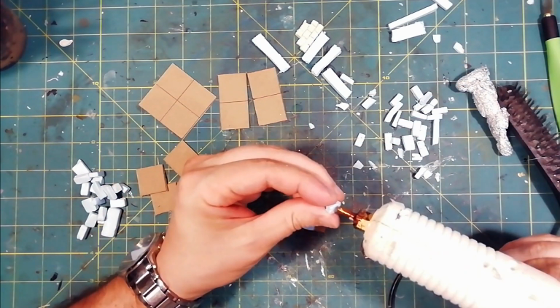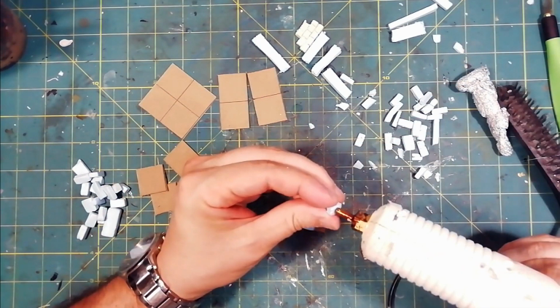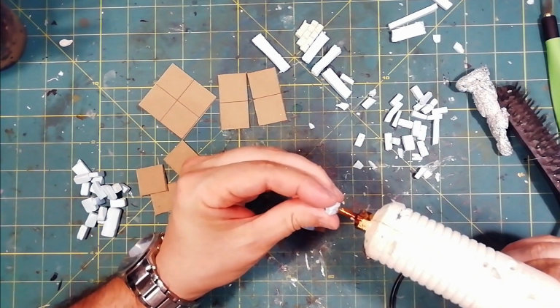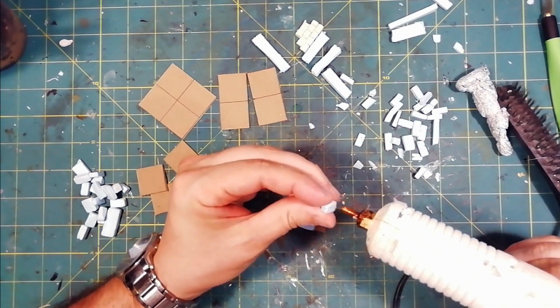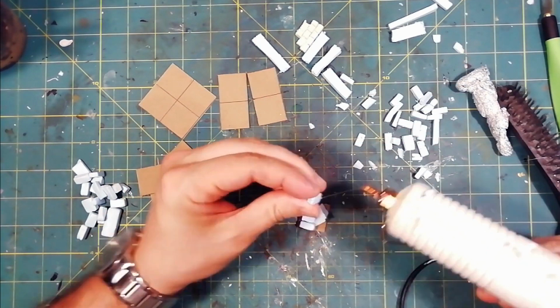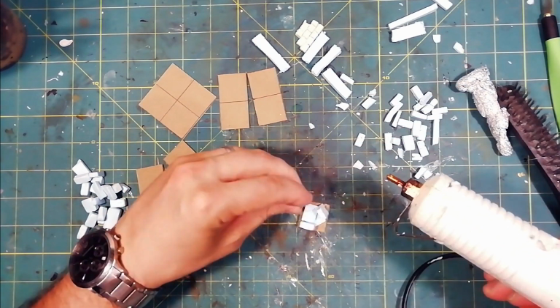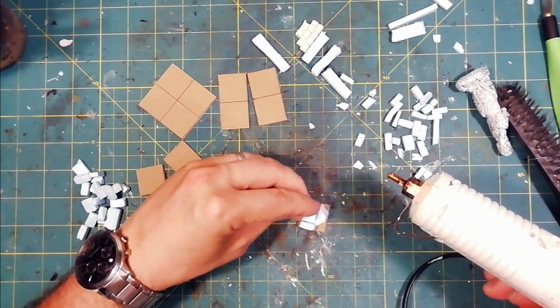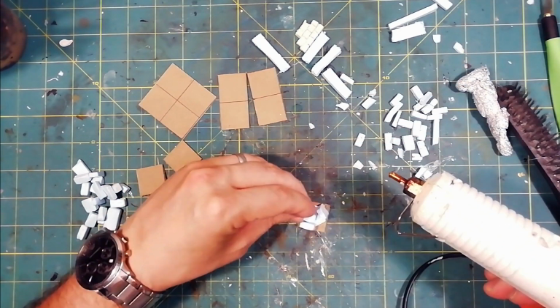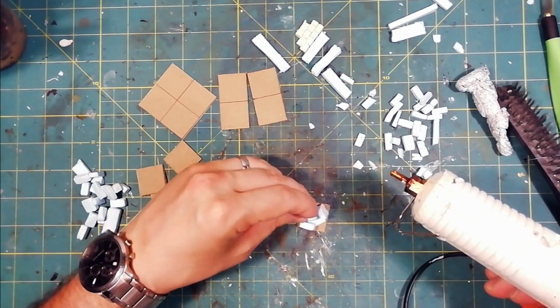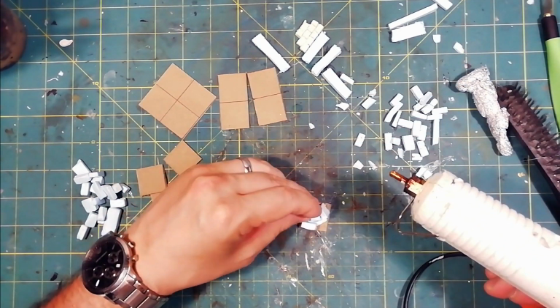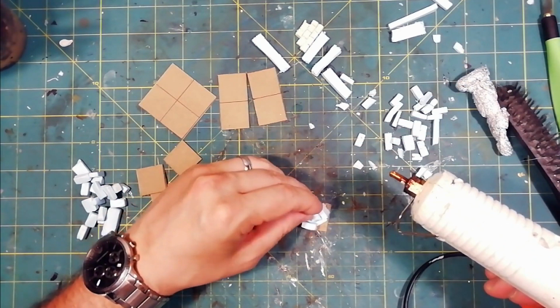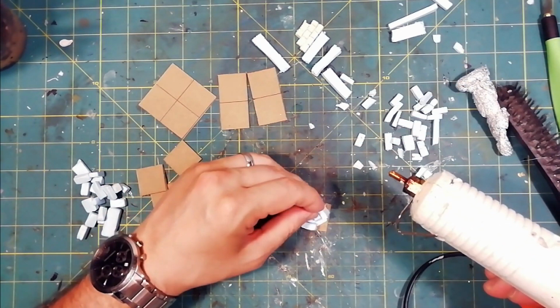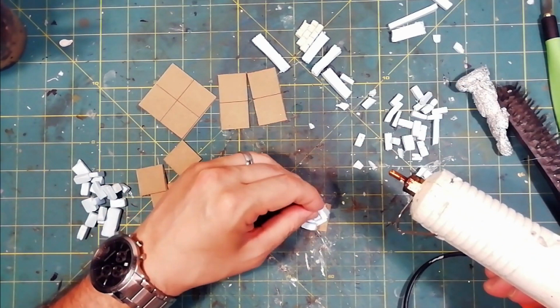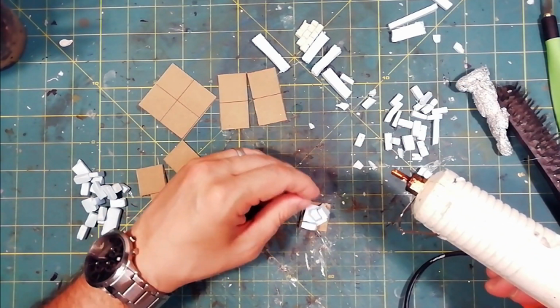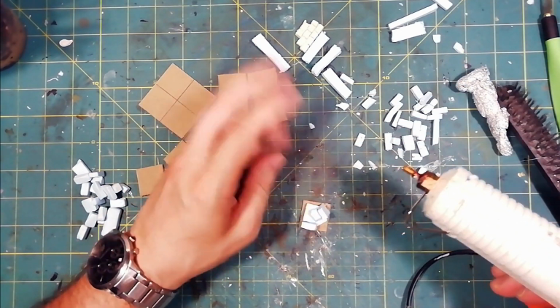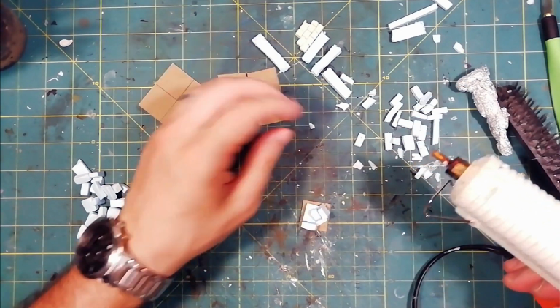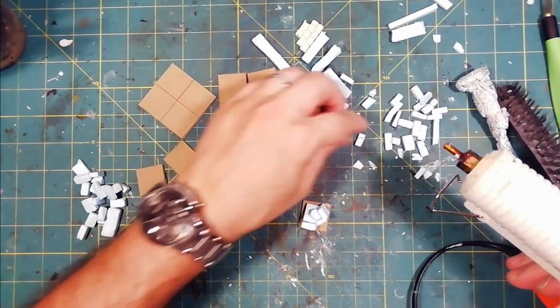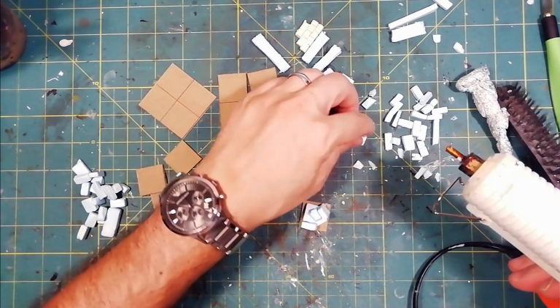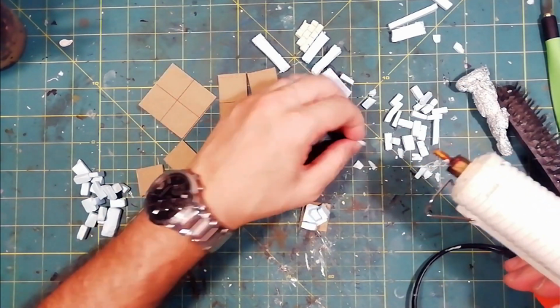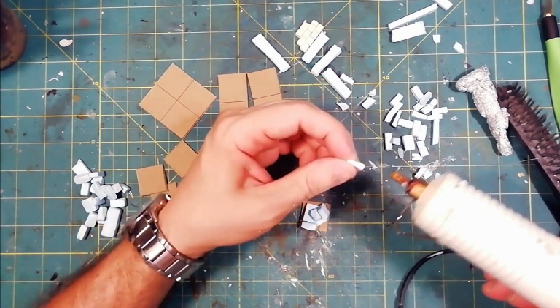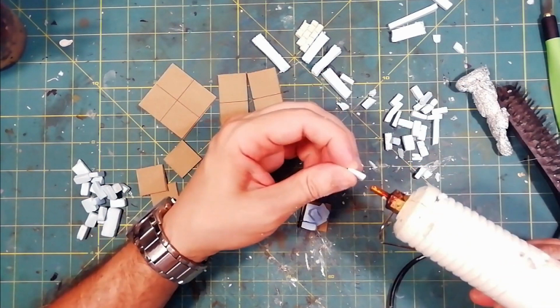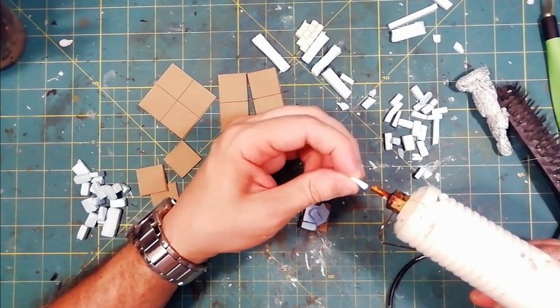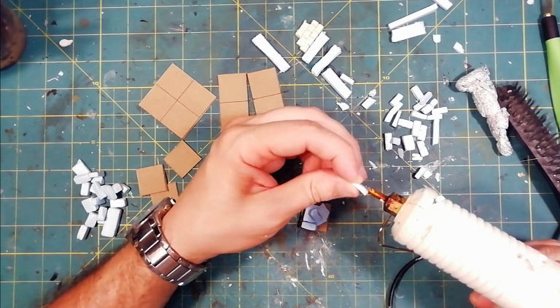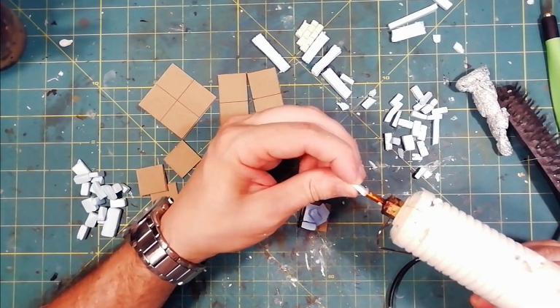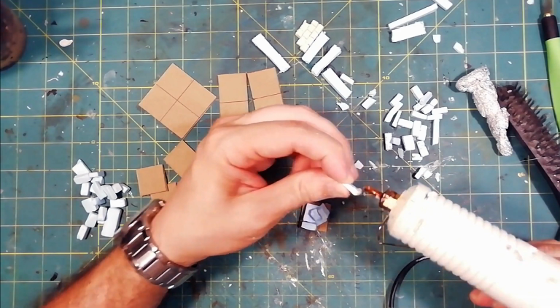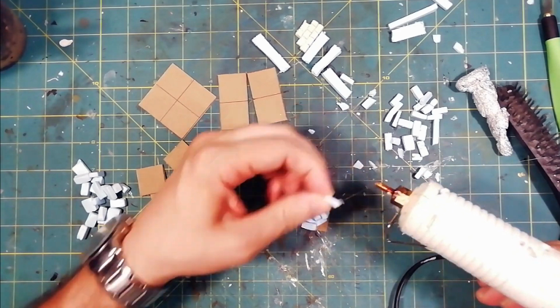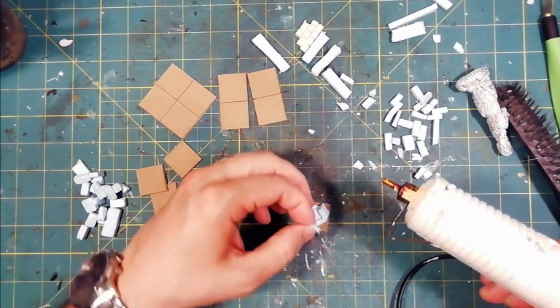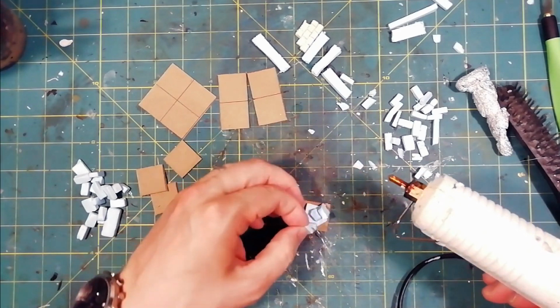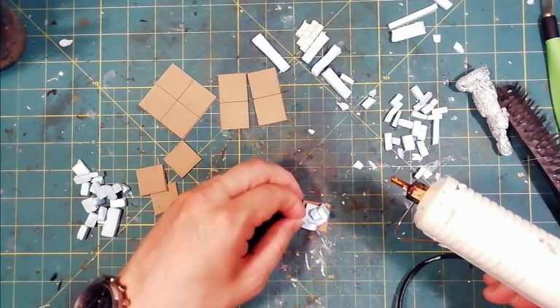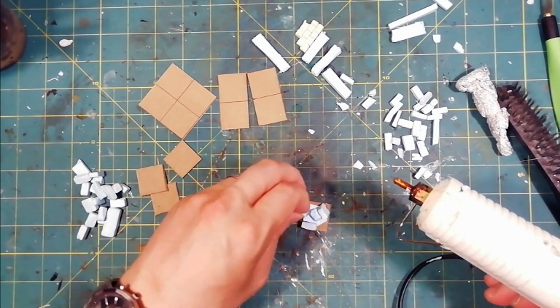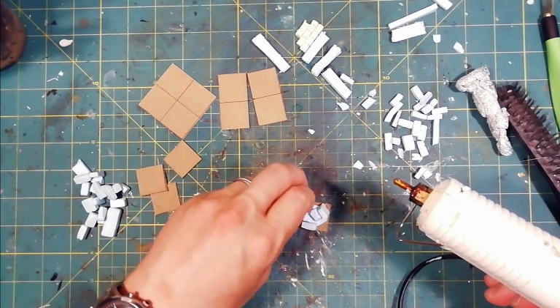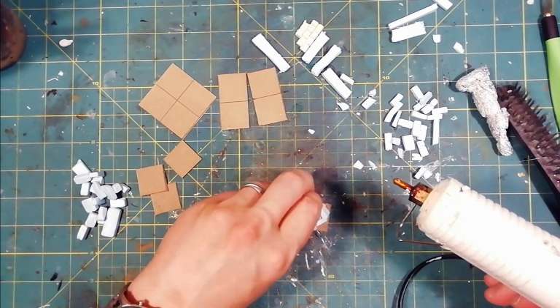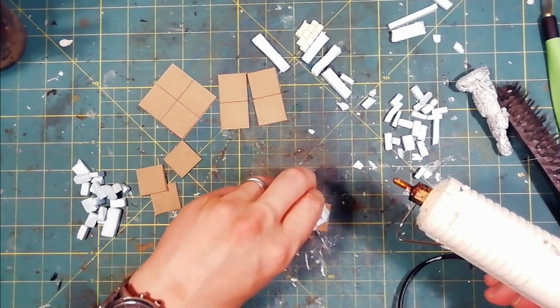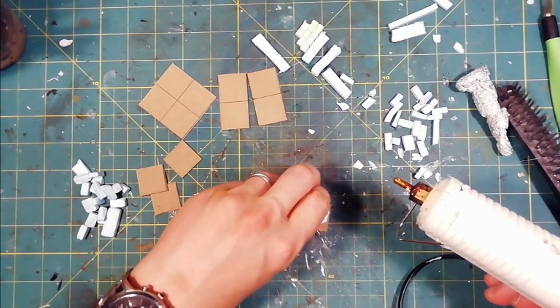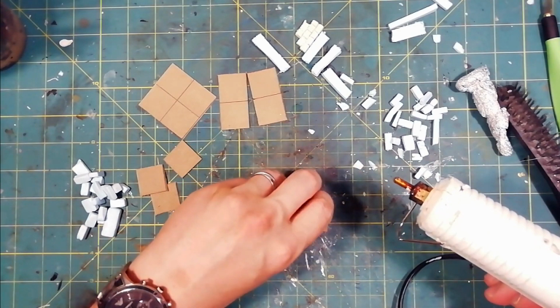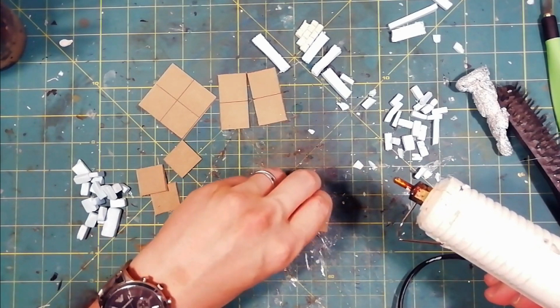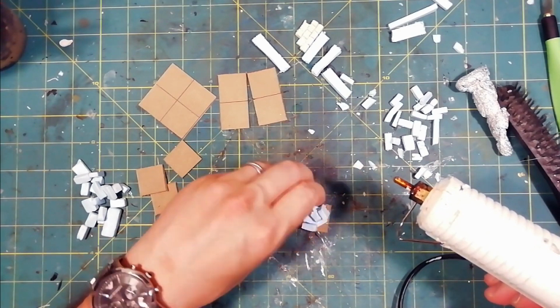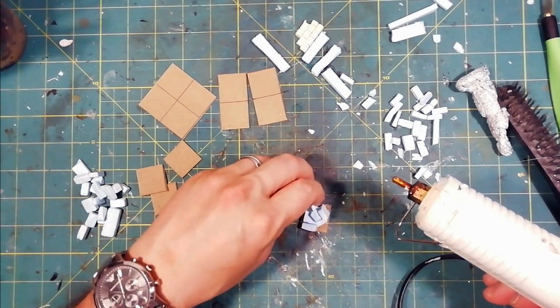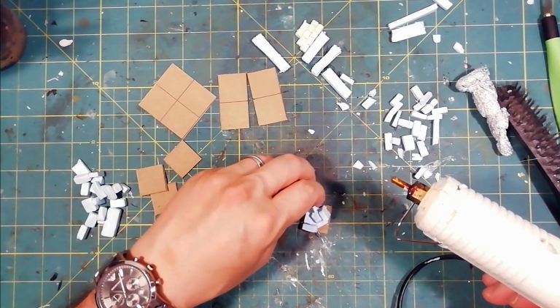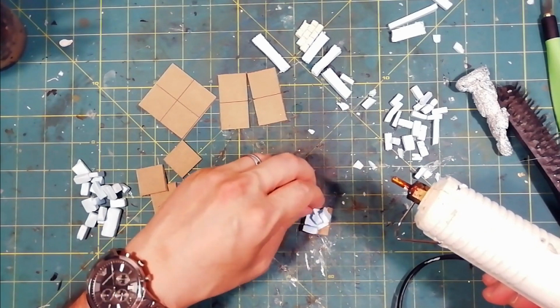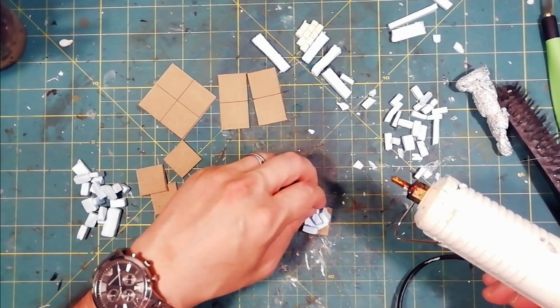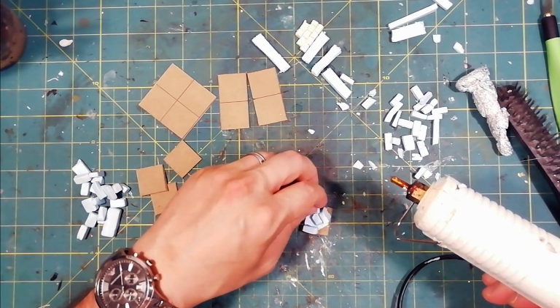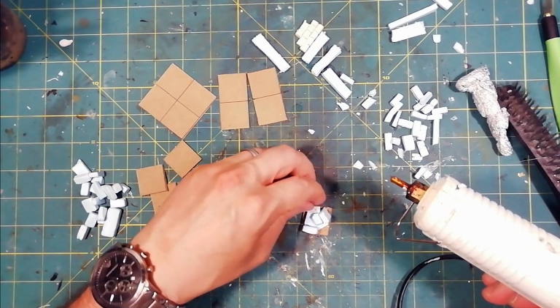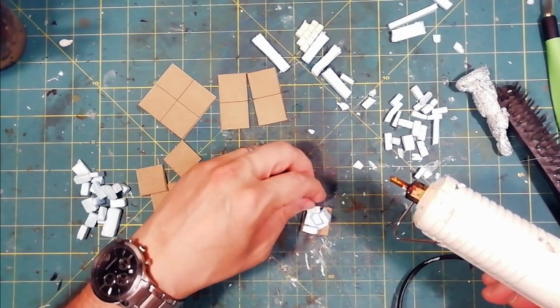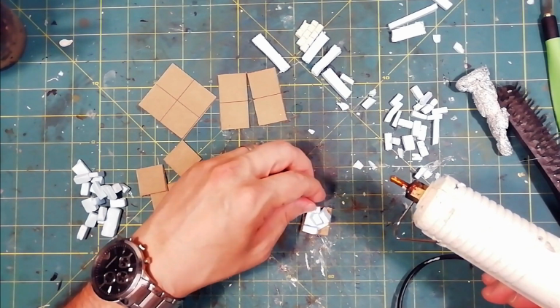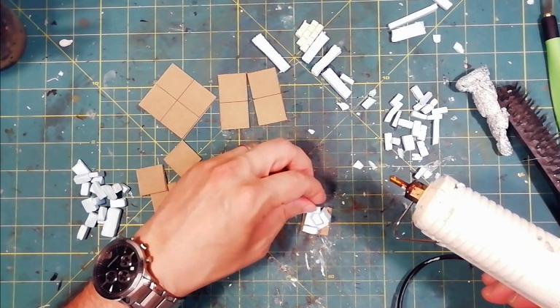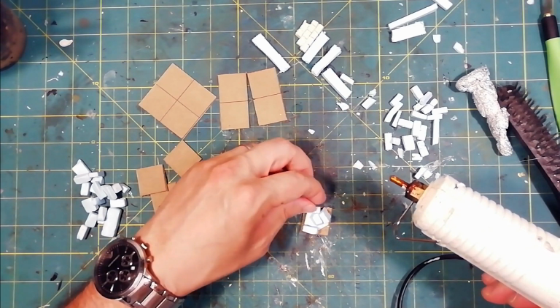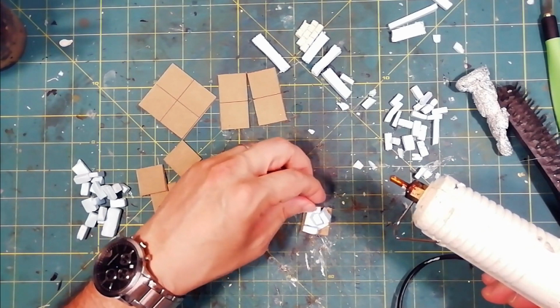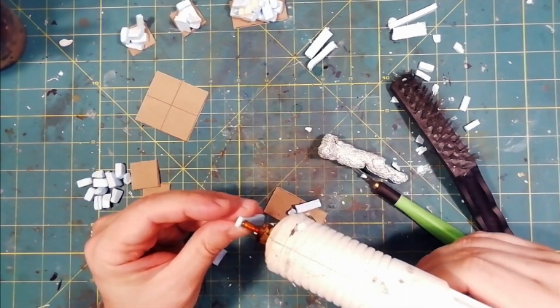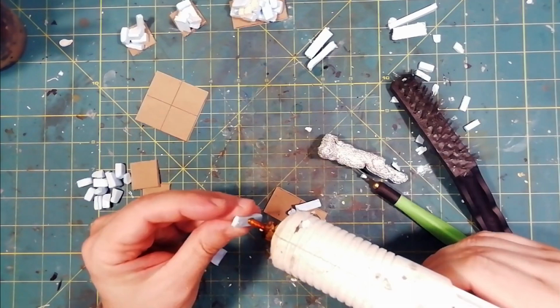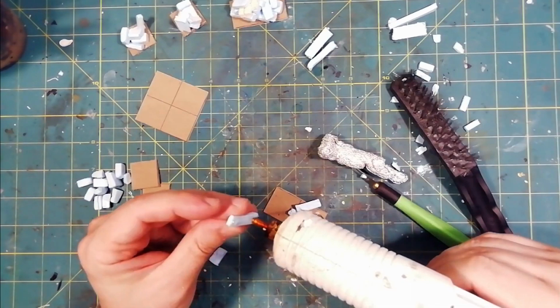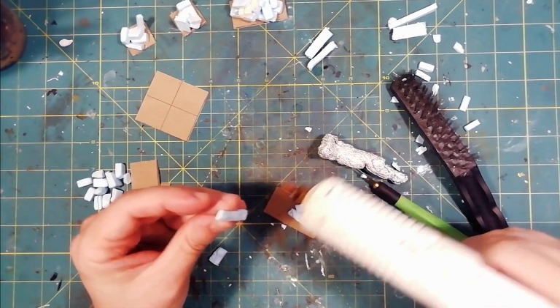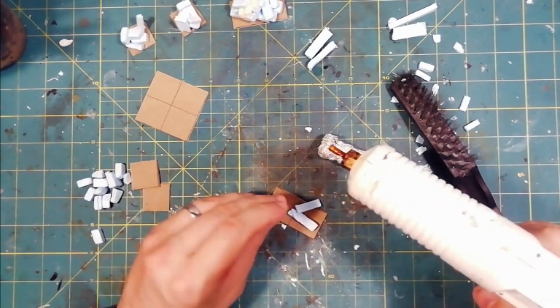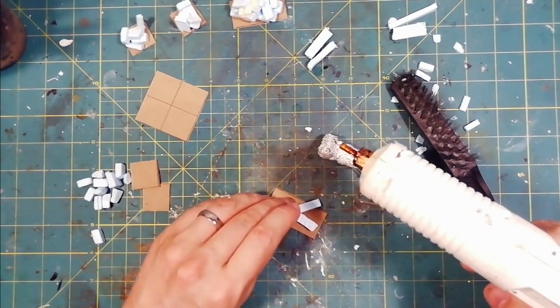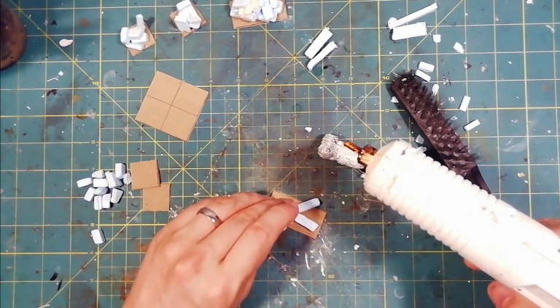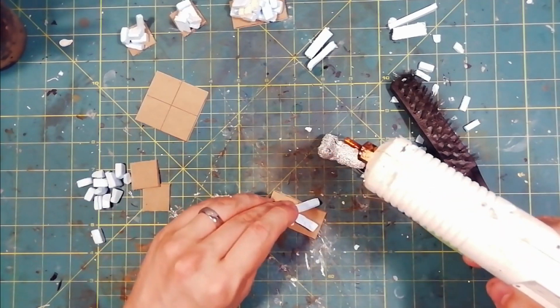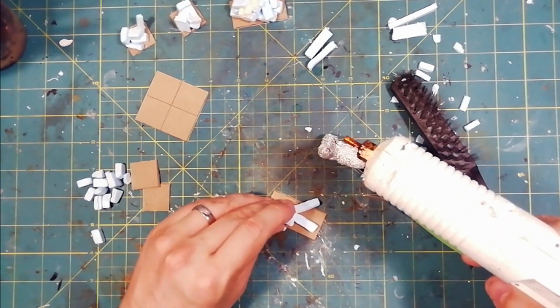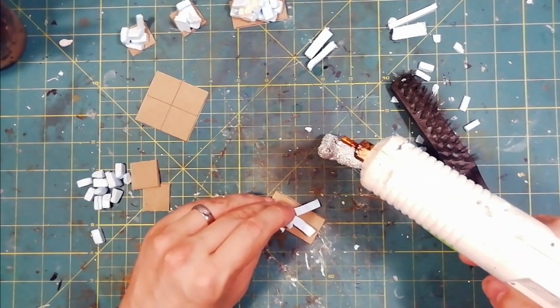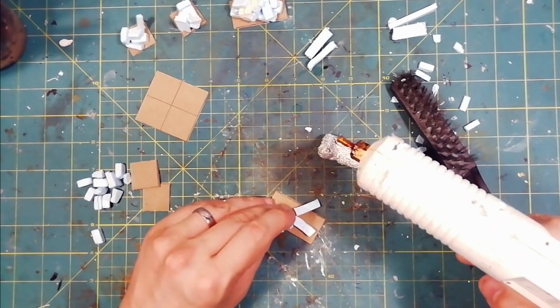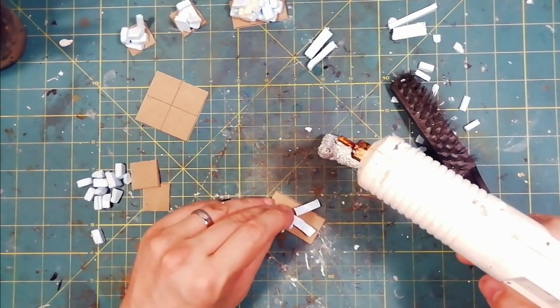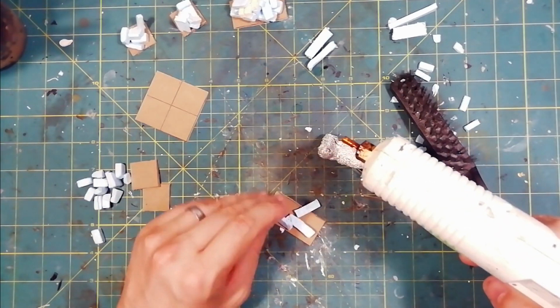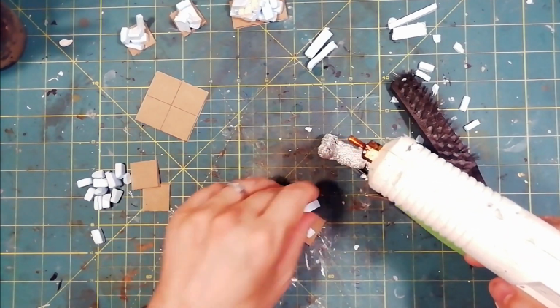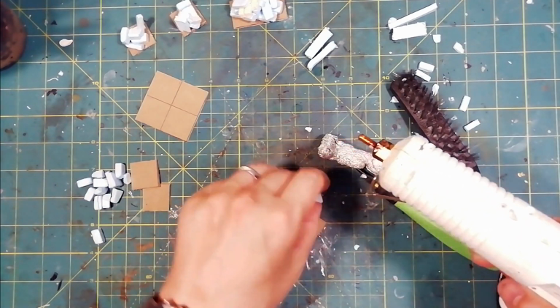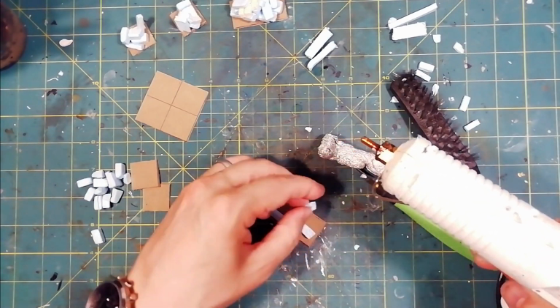We try to position the pieces with a light inclination, so that the various layers are created one on top of the other in a natural way.